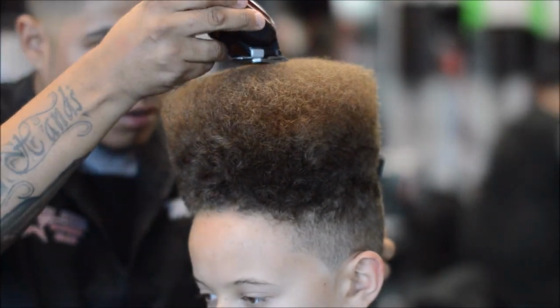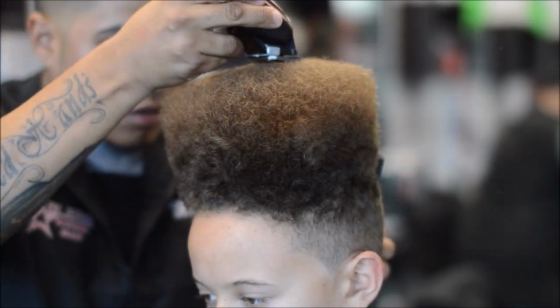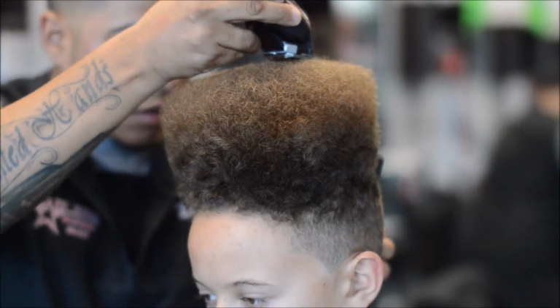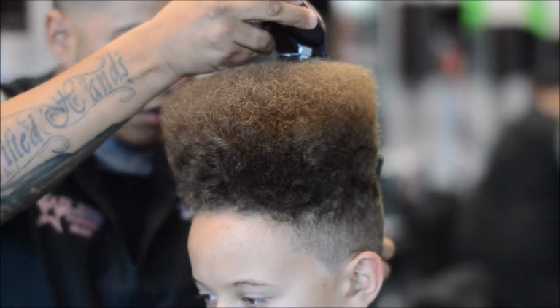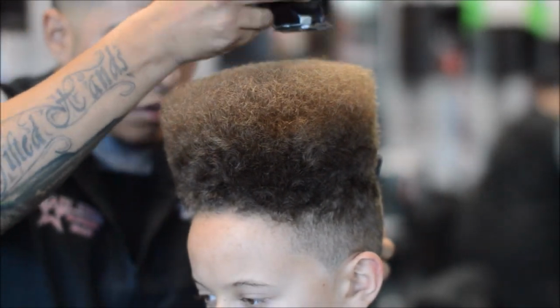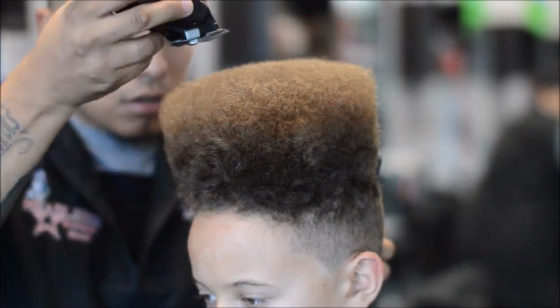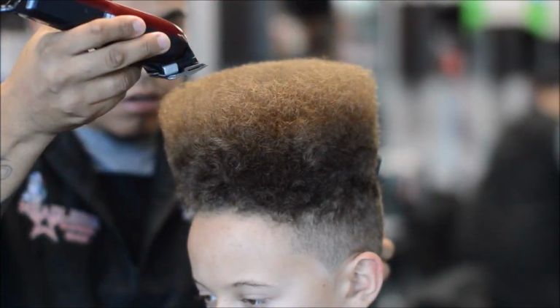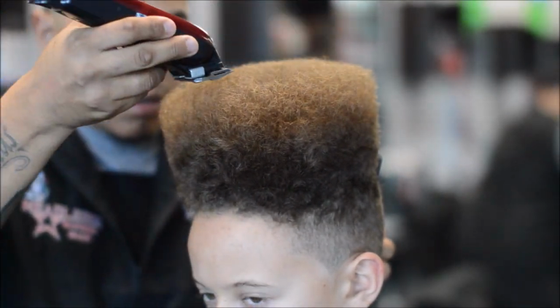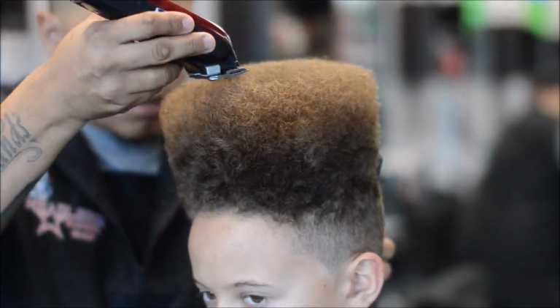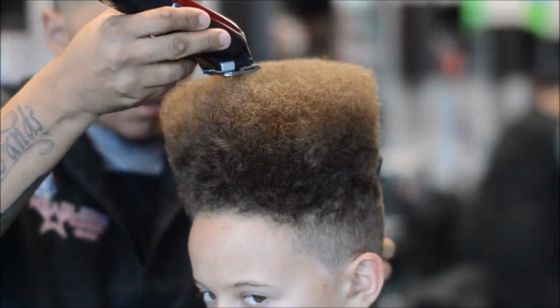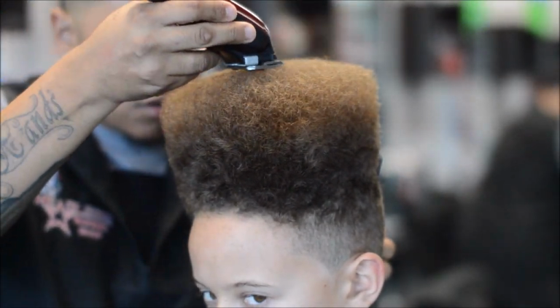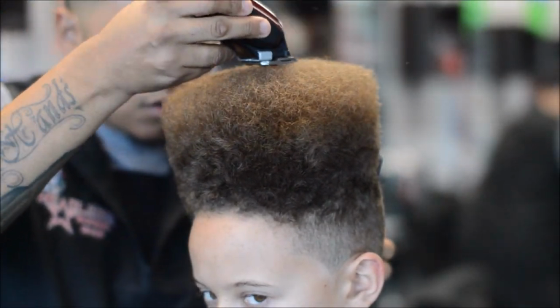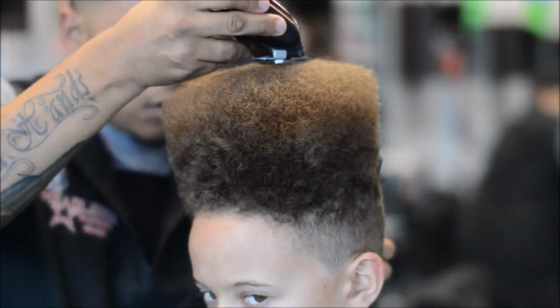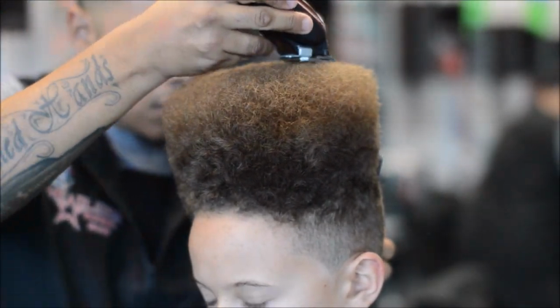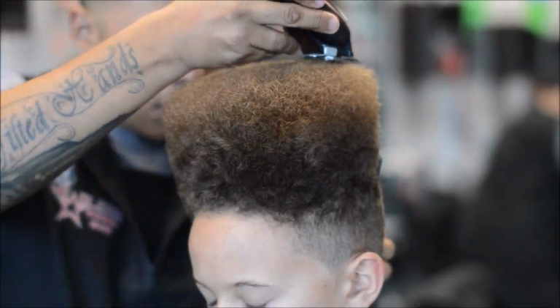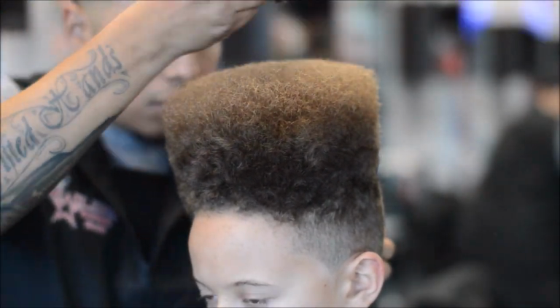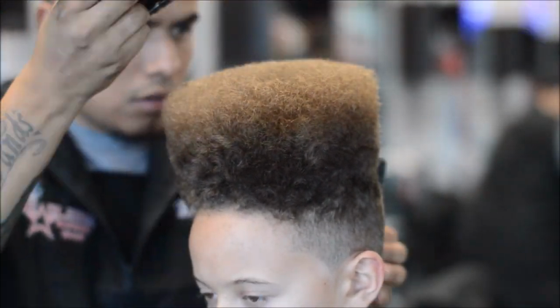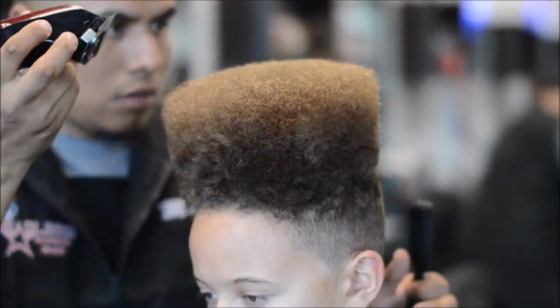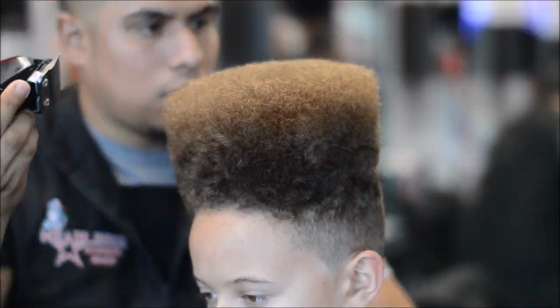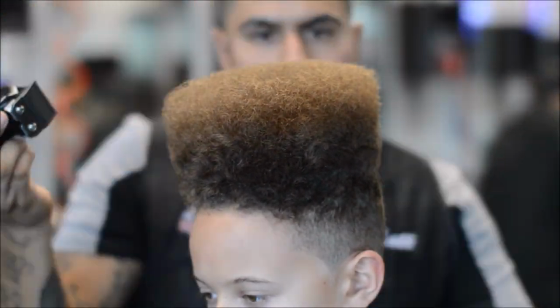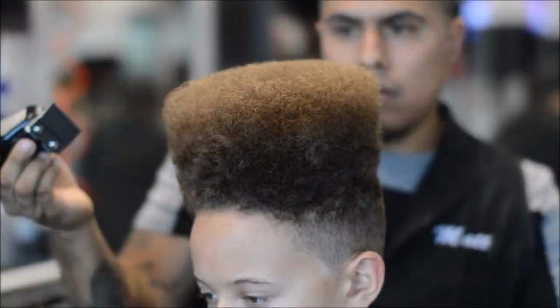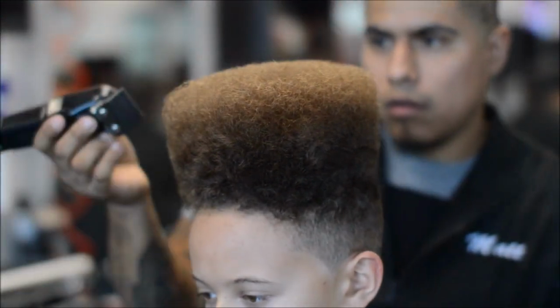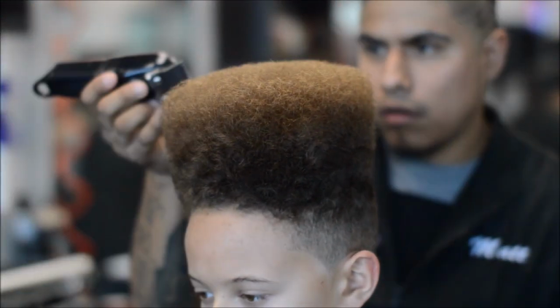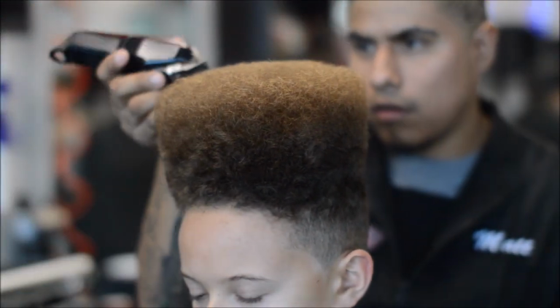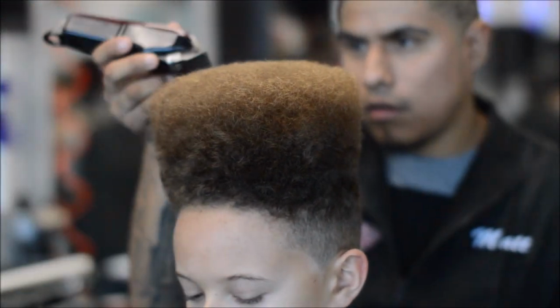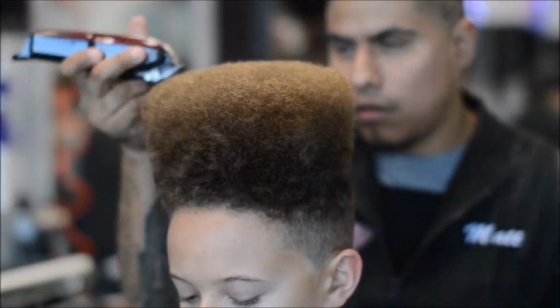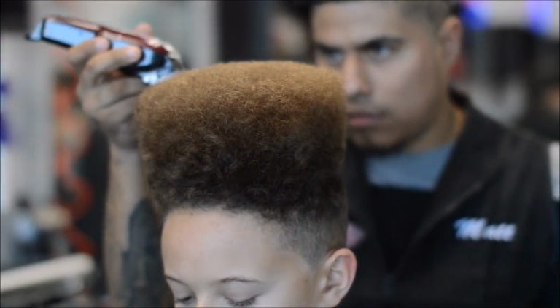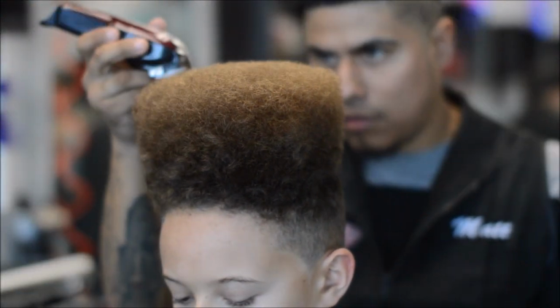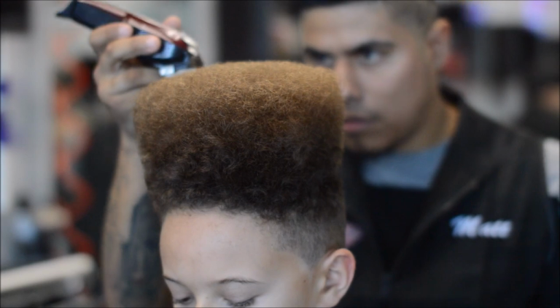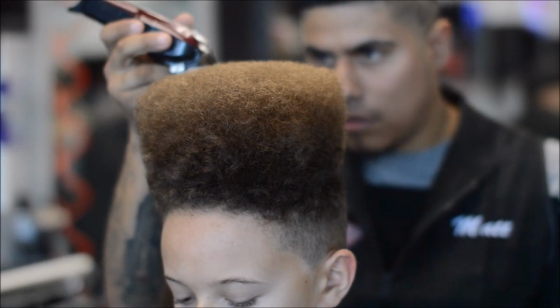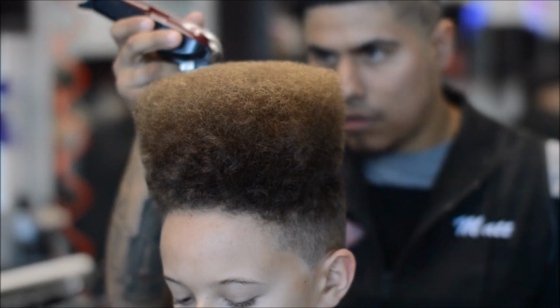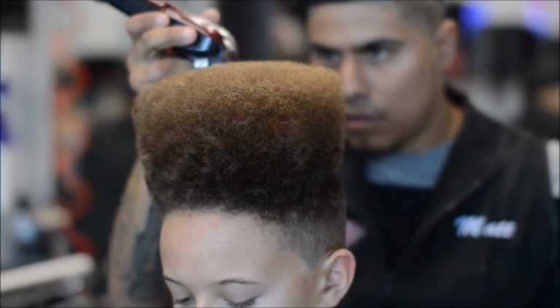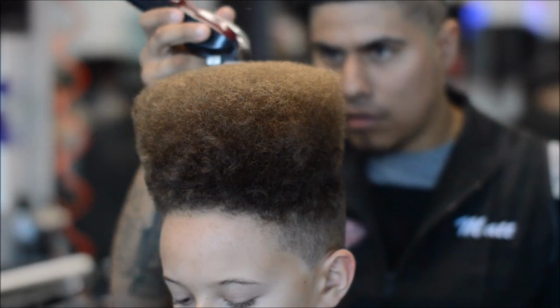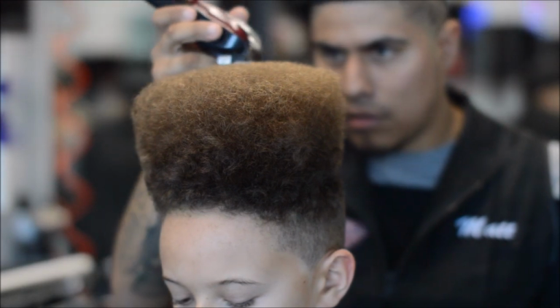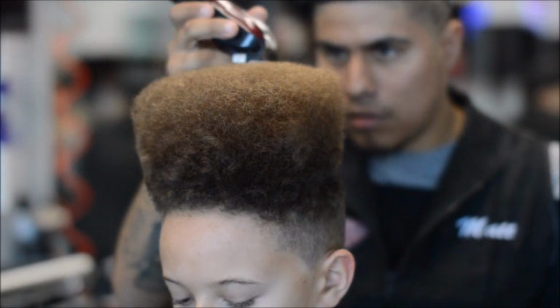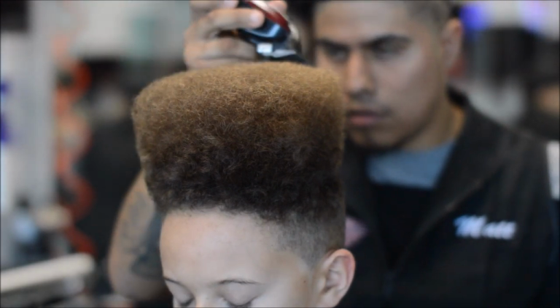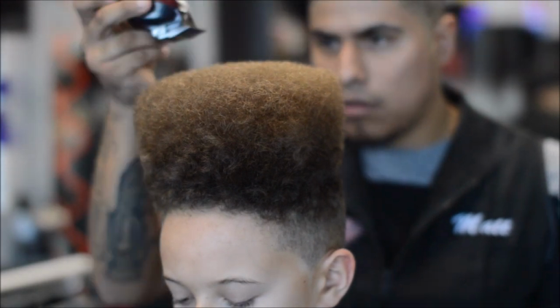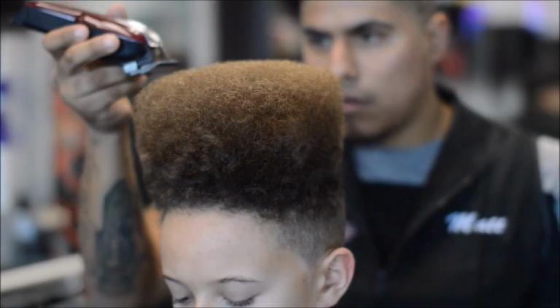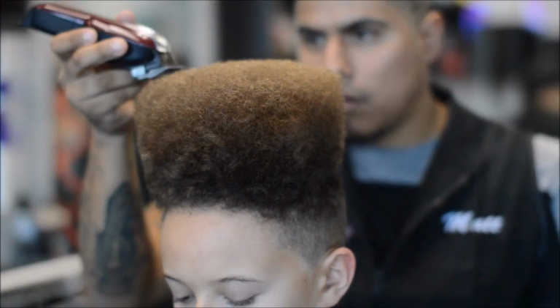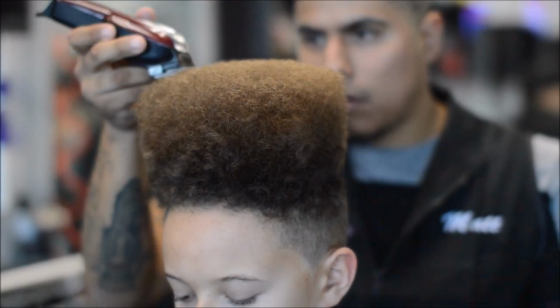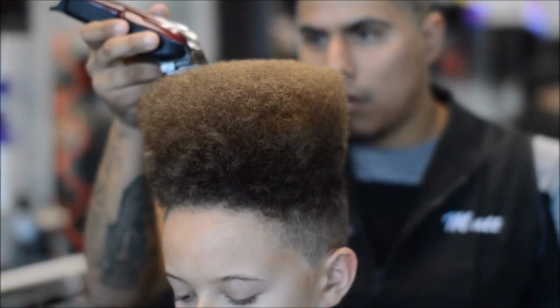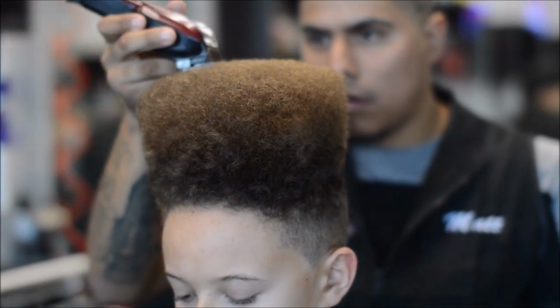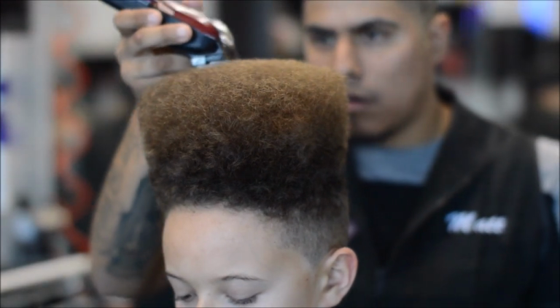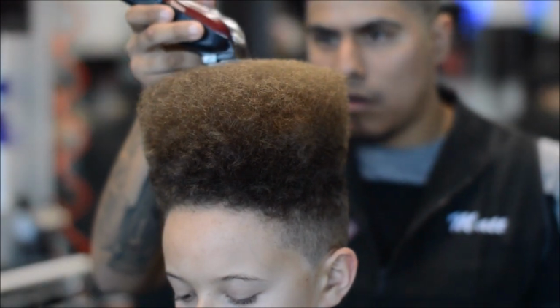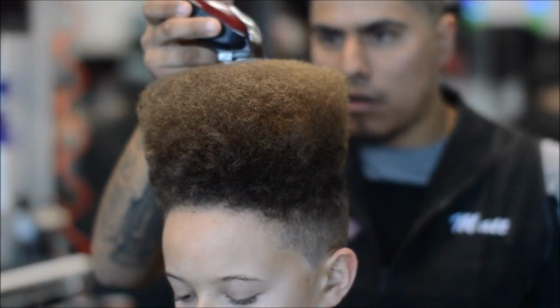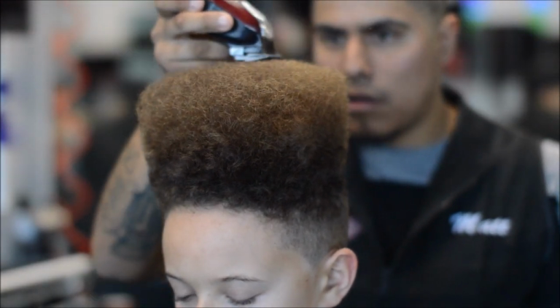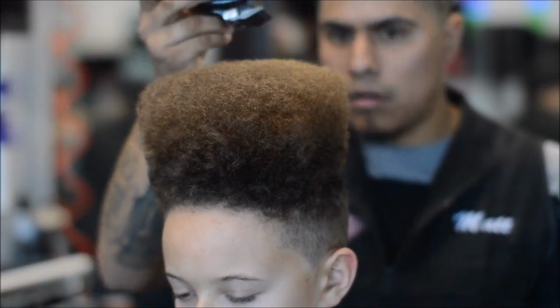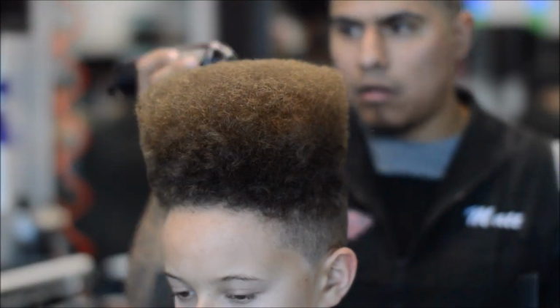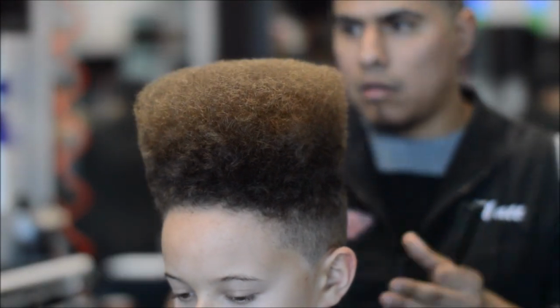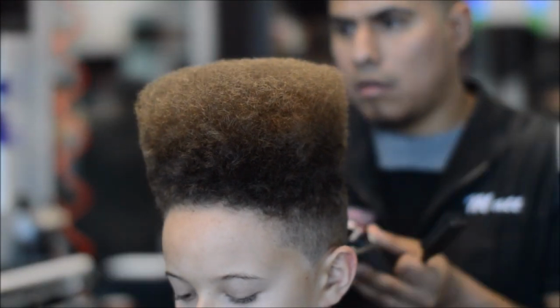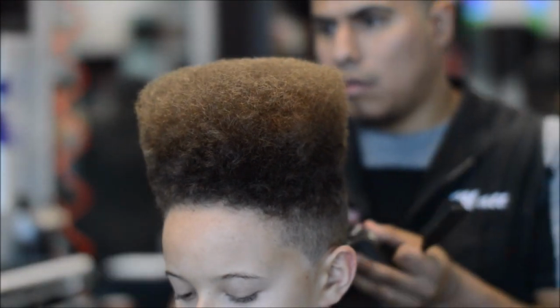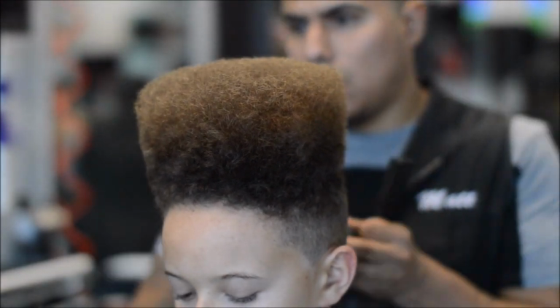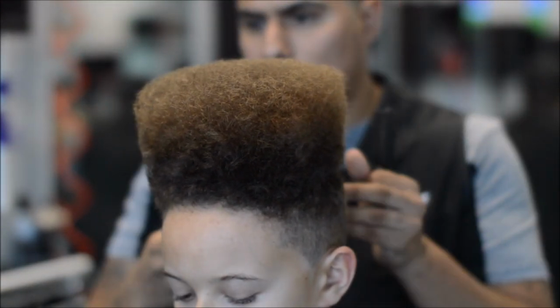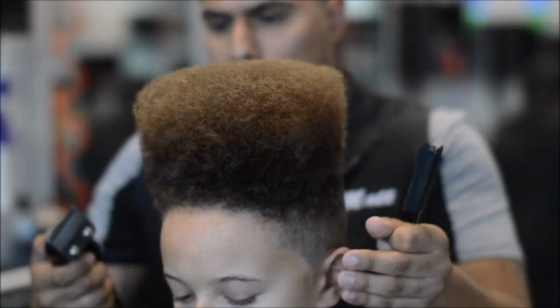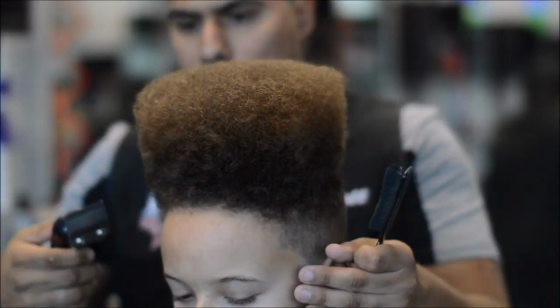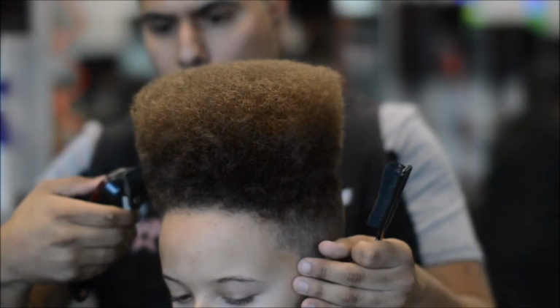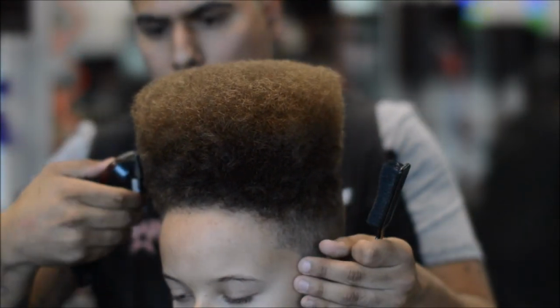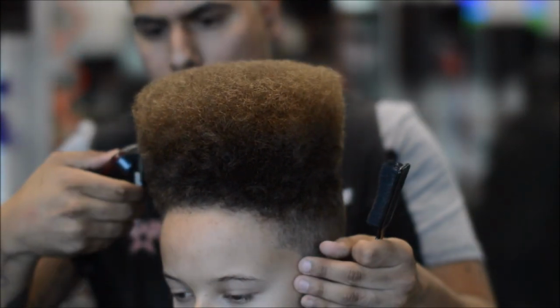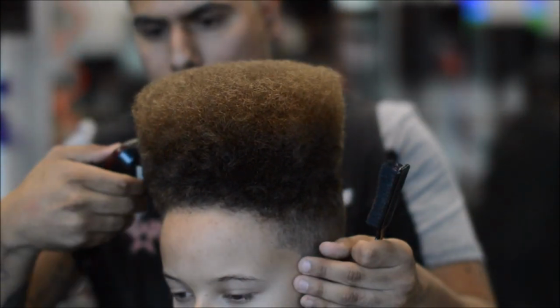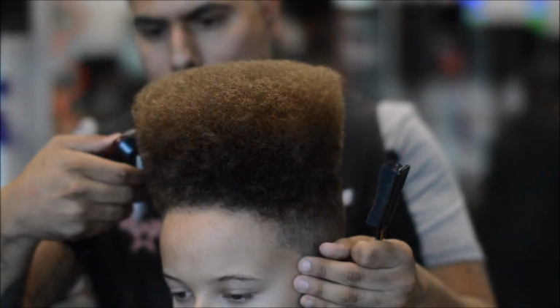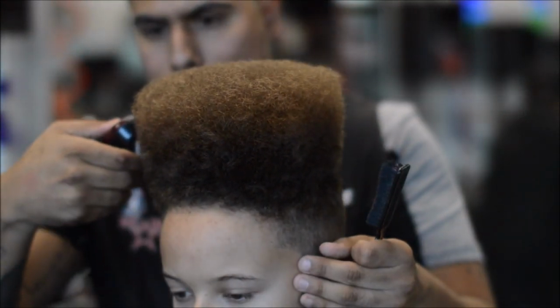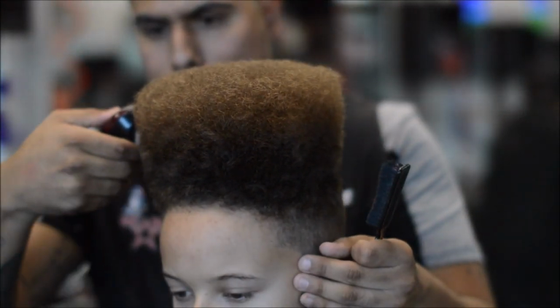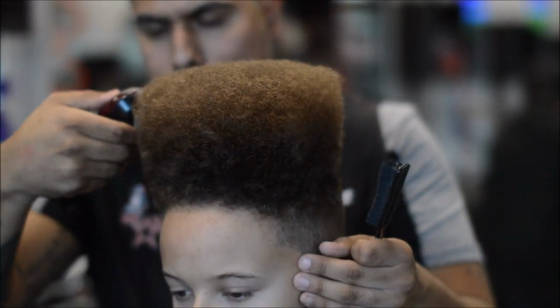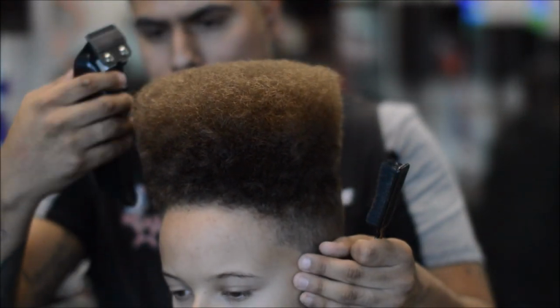You always want to make sure the client's head is straight — it's going to help you see what hair needs to be cut.